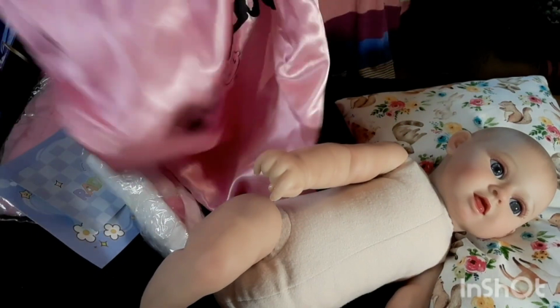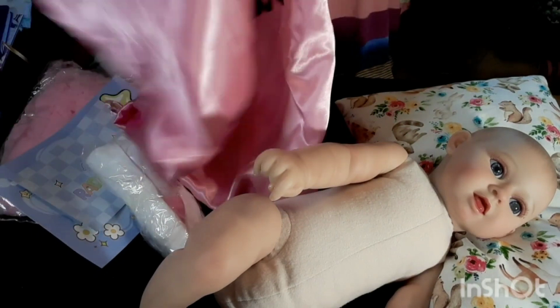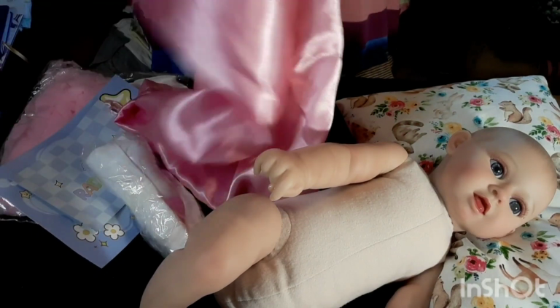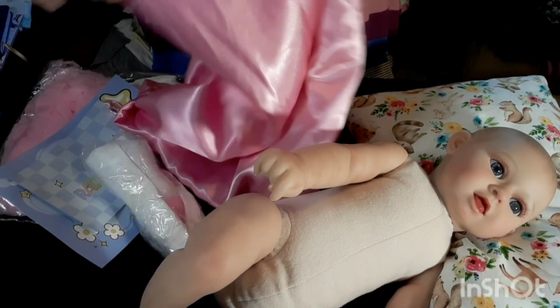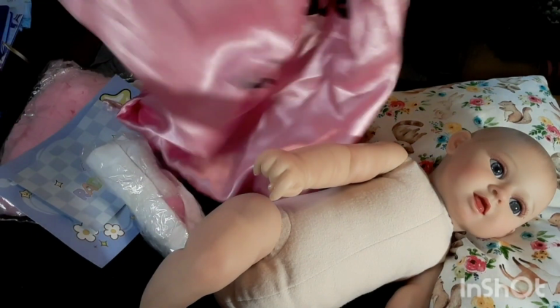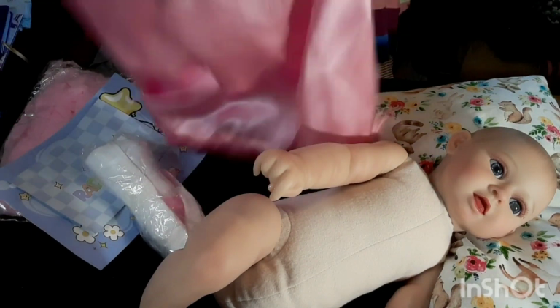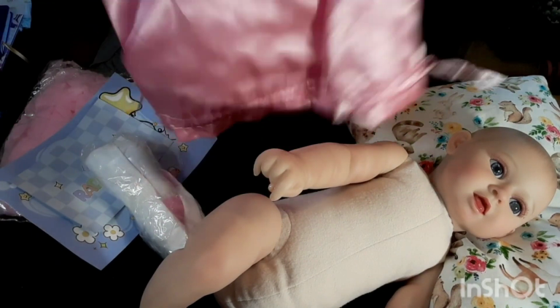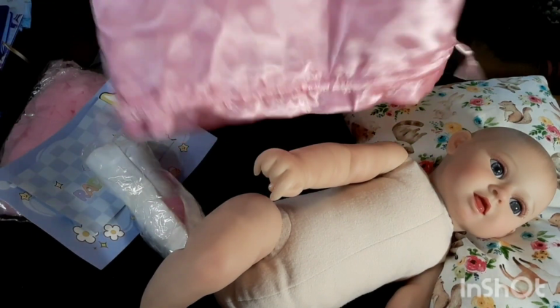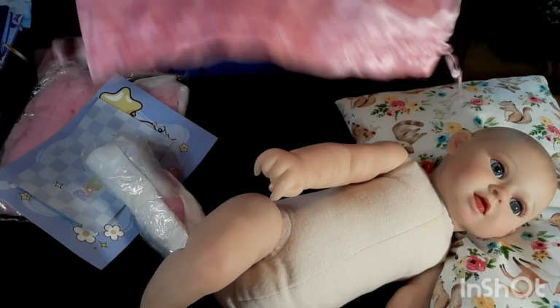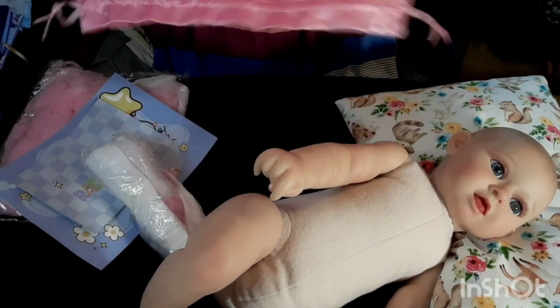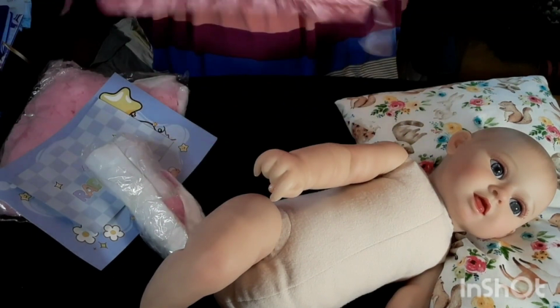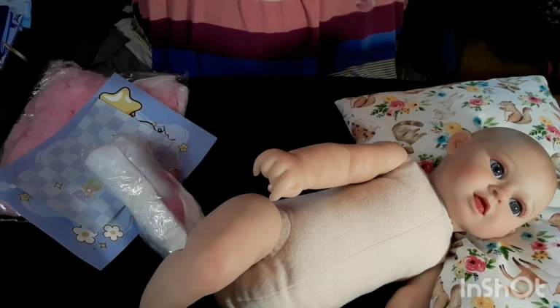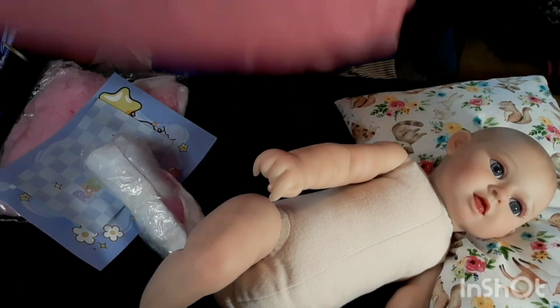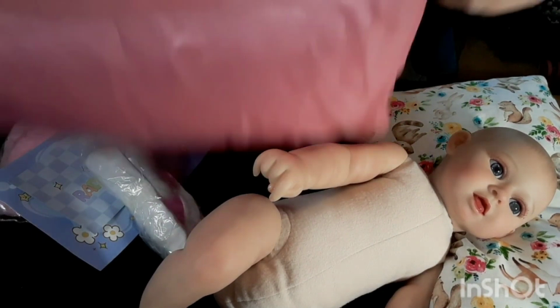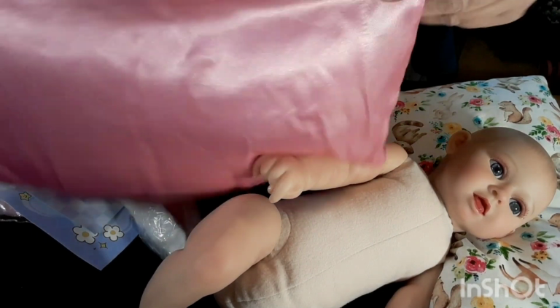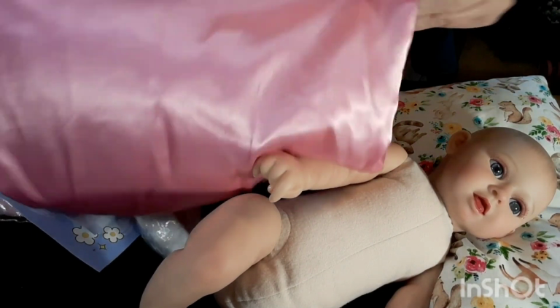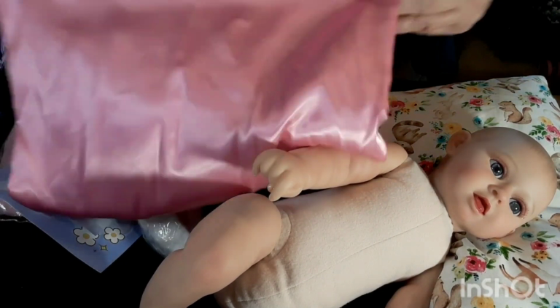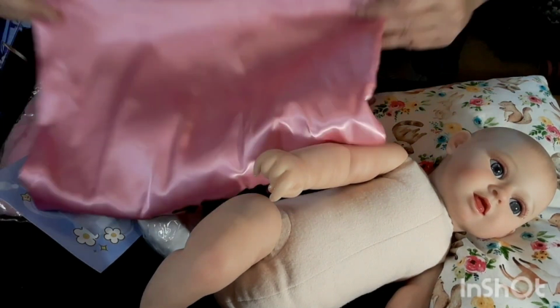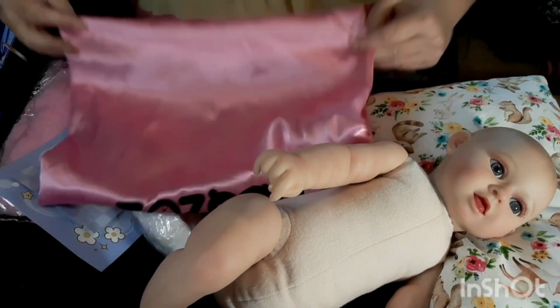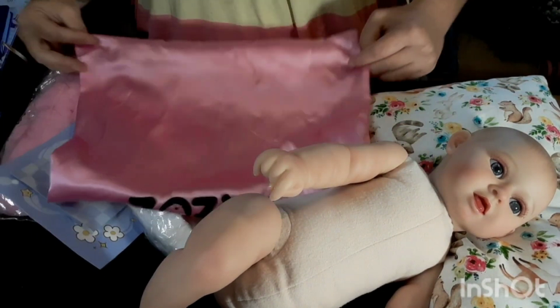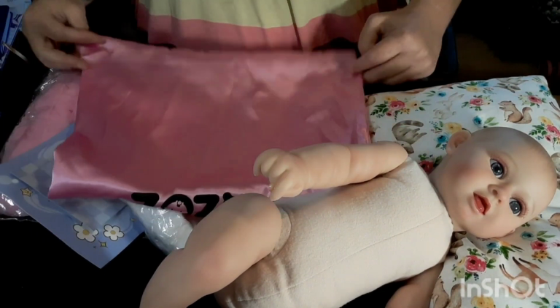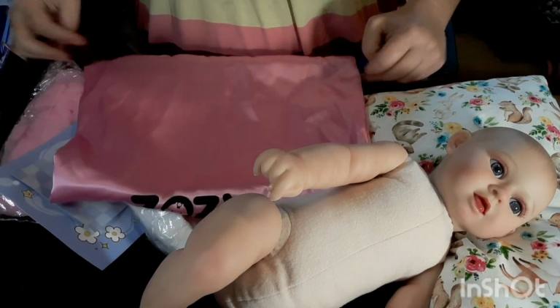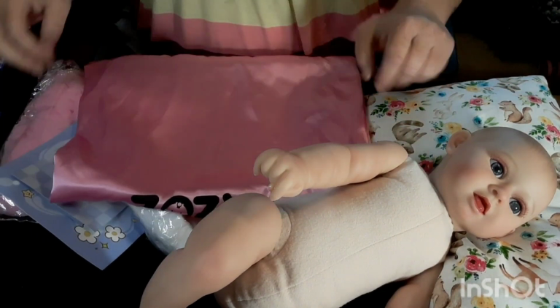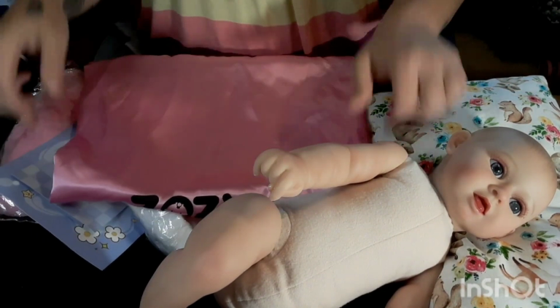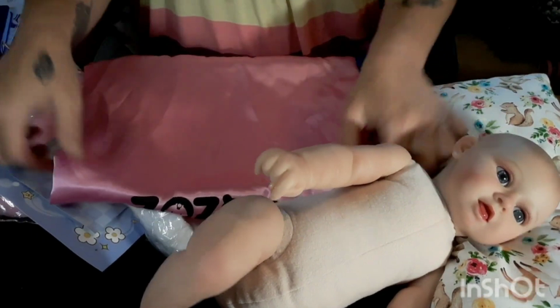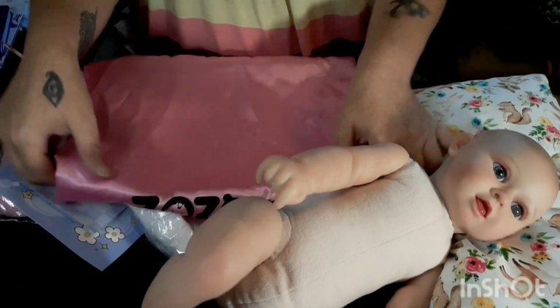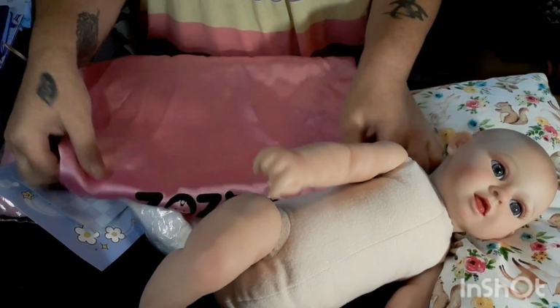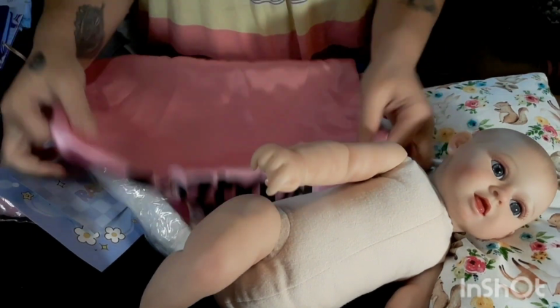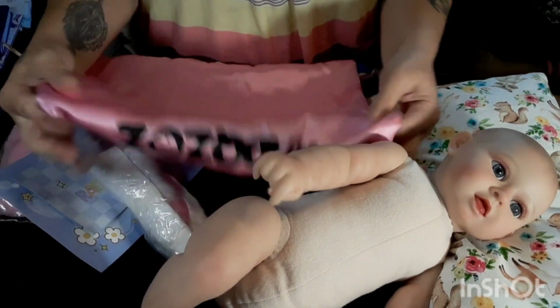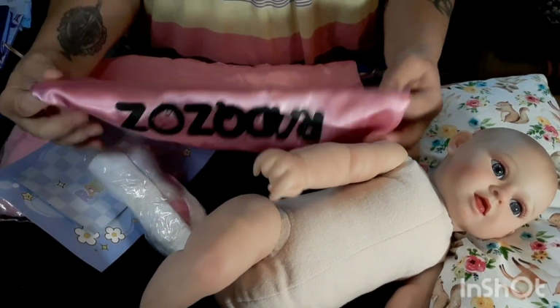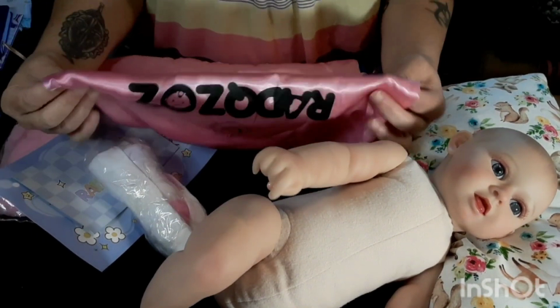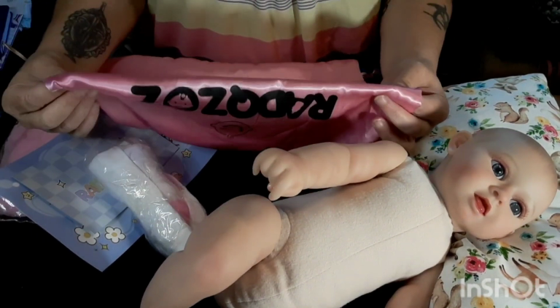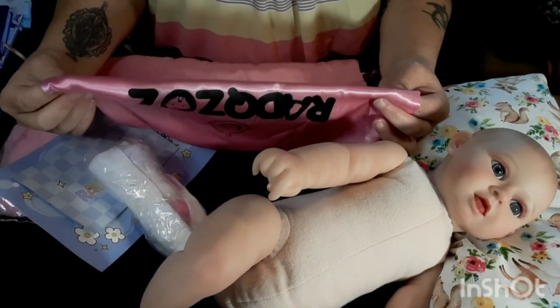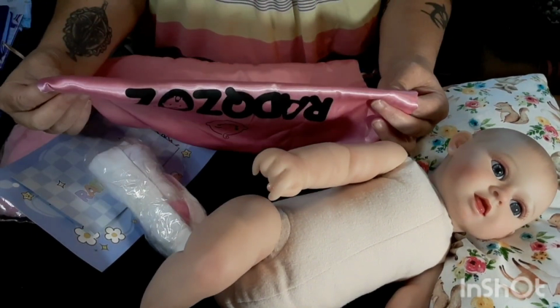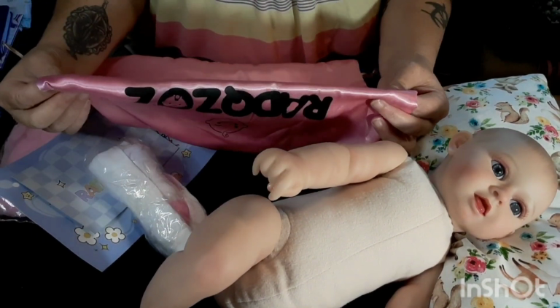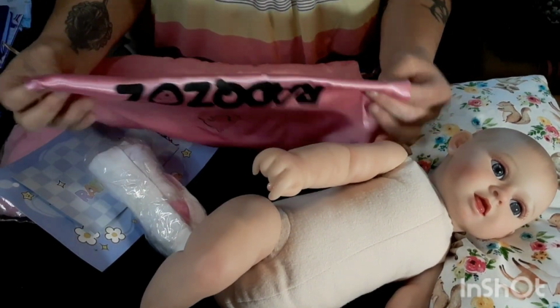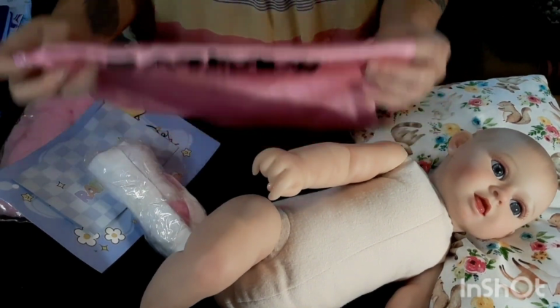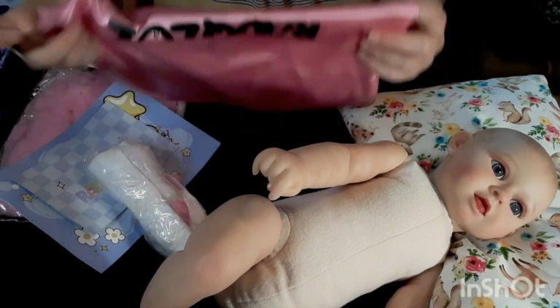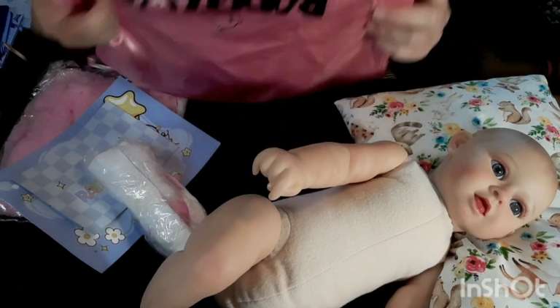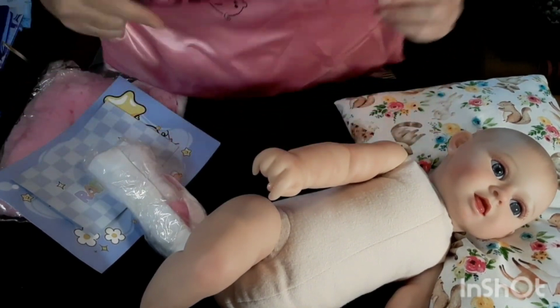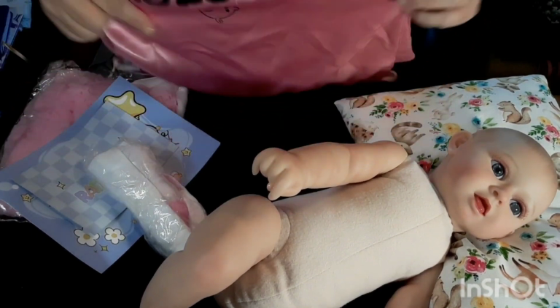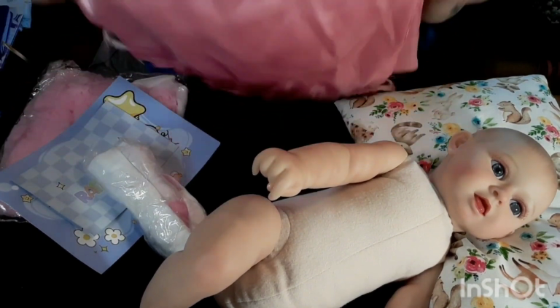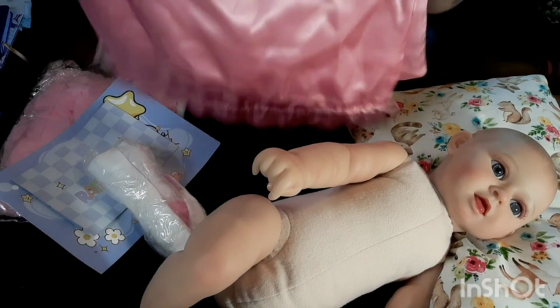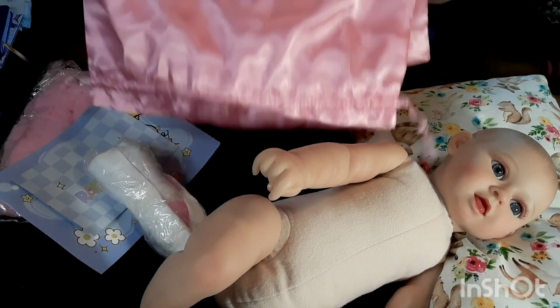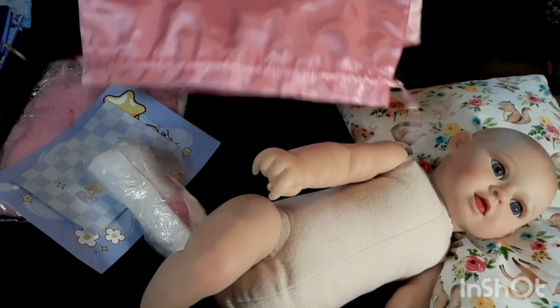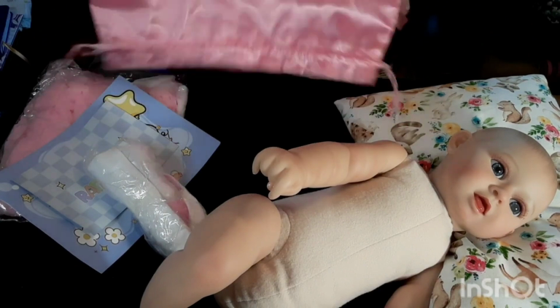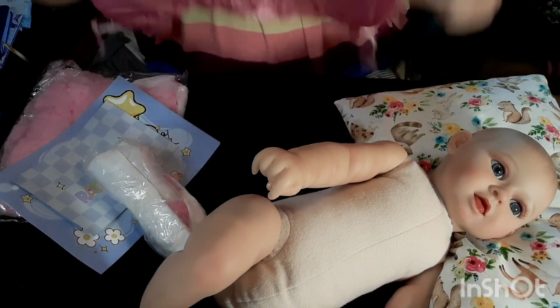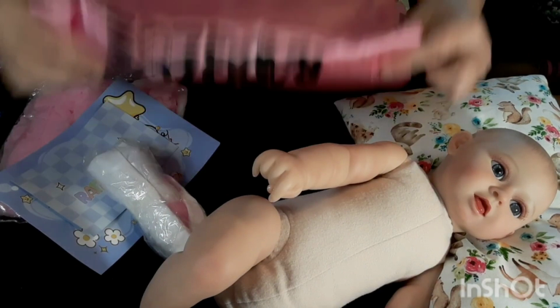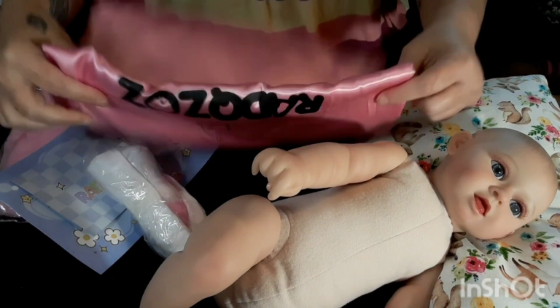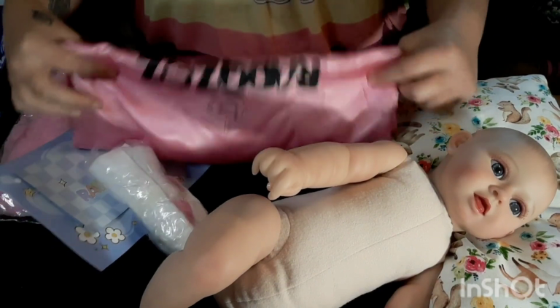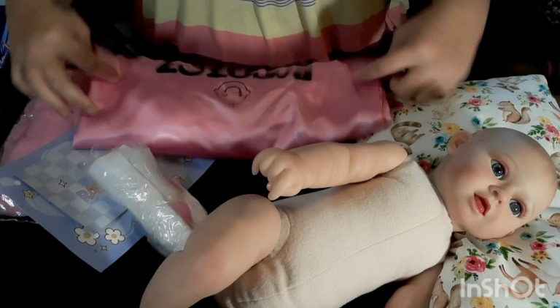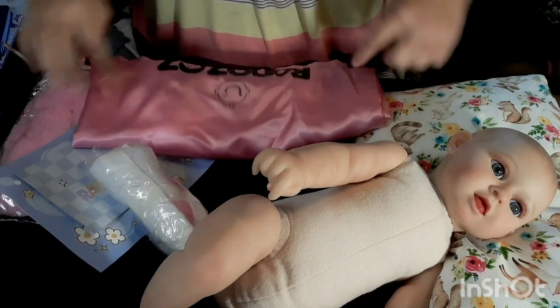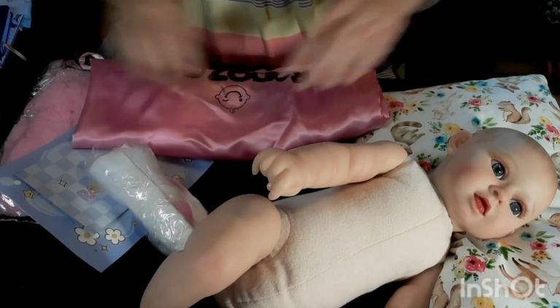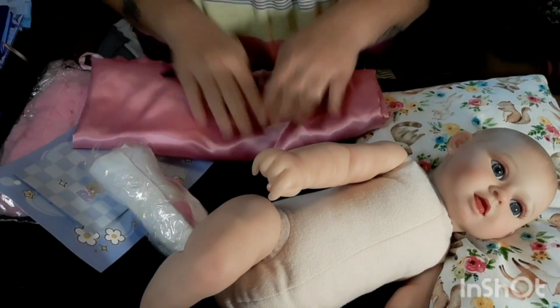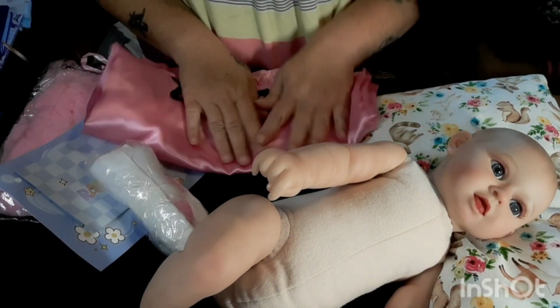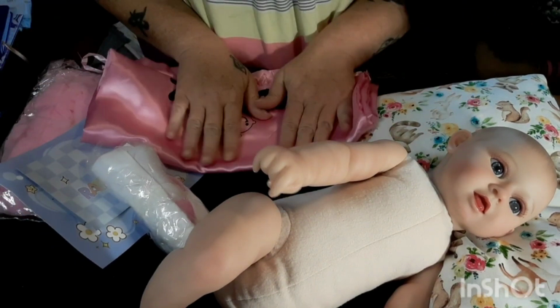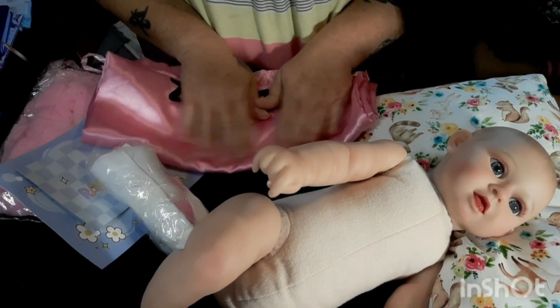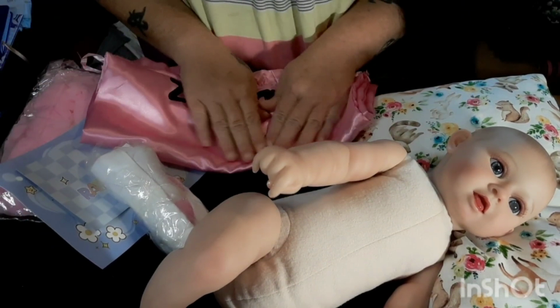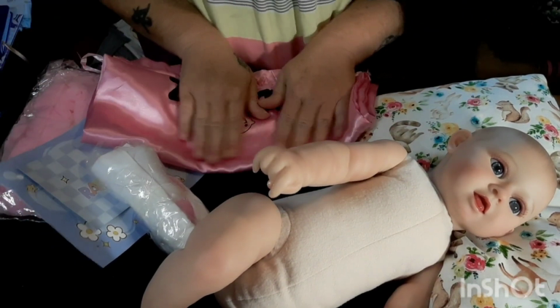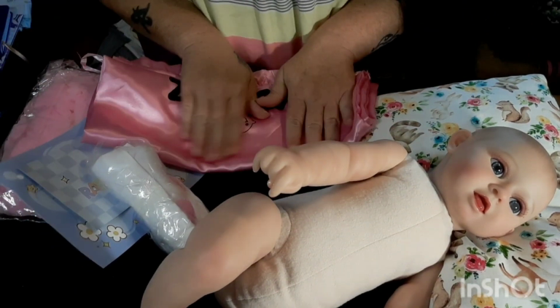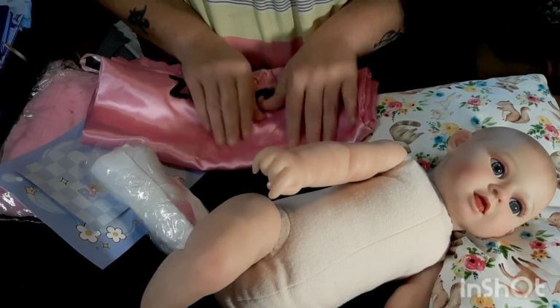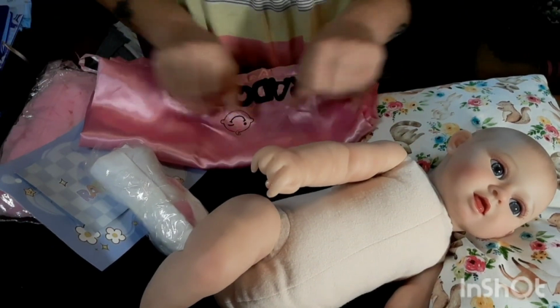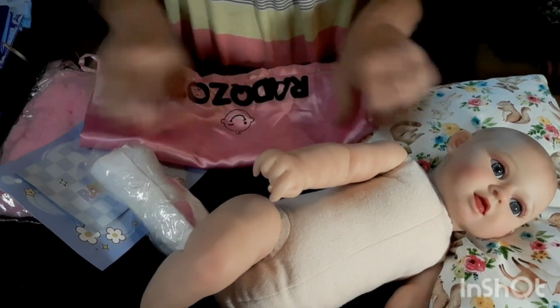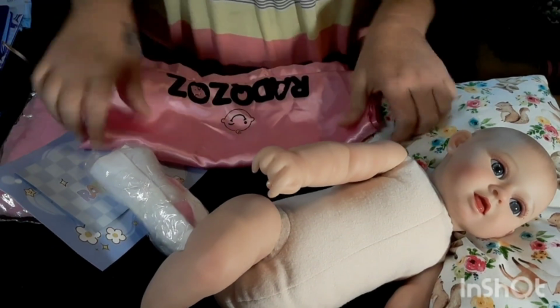This is a really, really nice bag — really nice. It's very satiny and smooth.